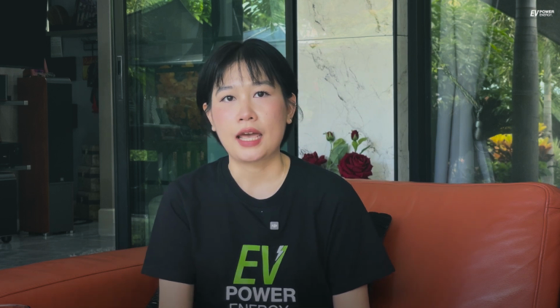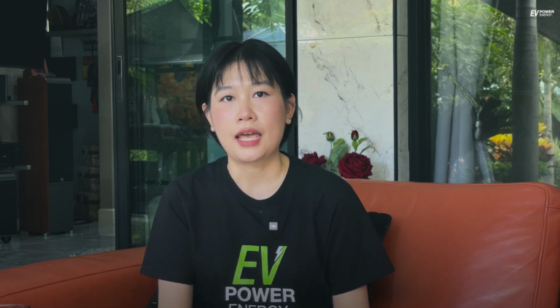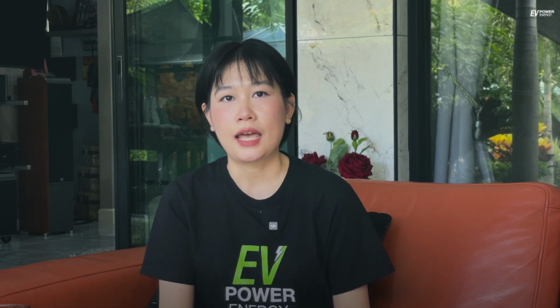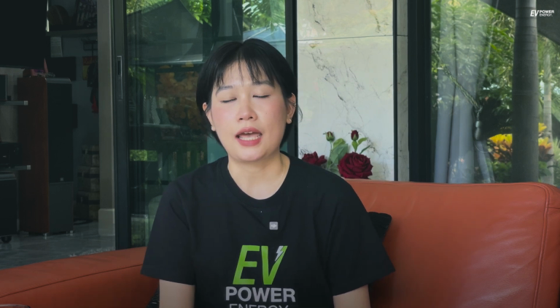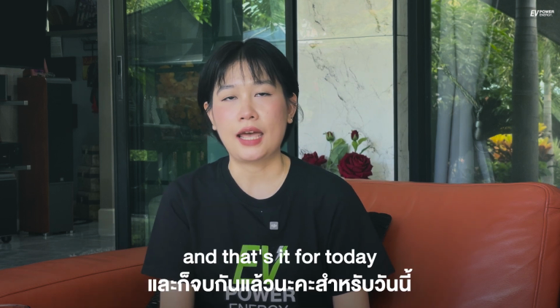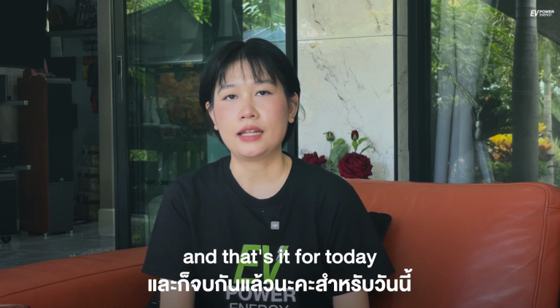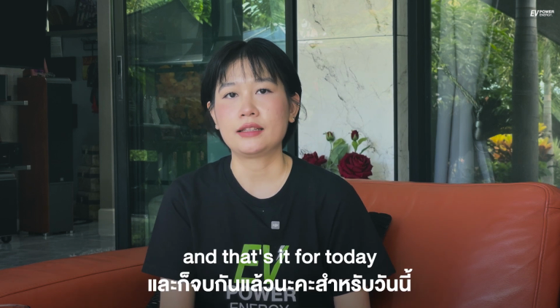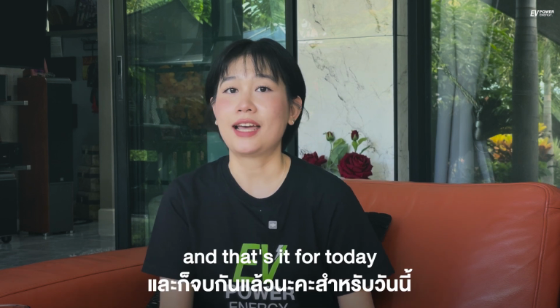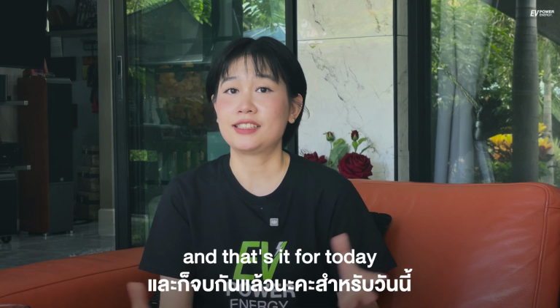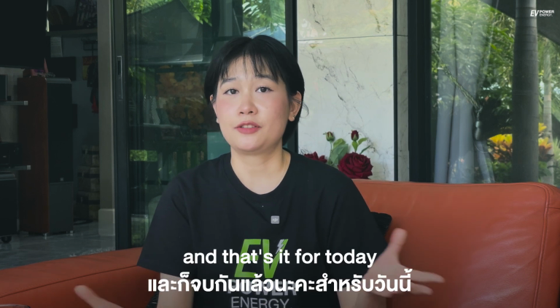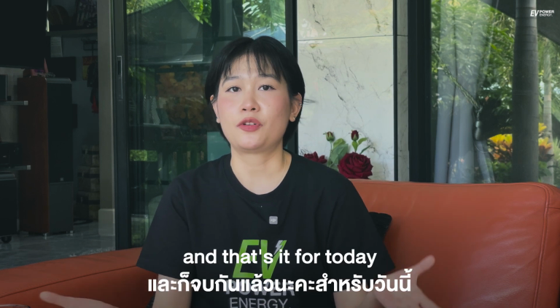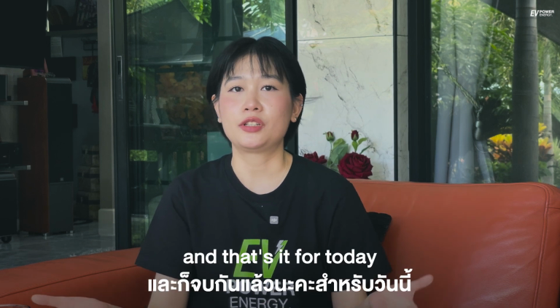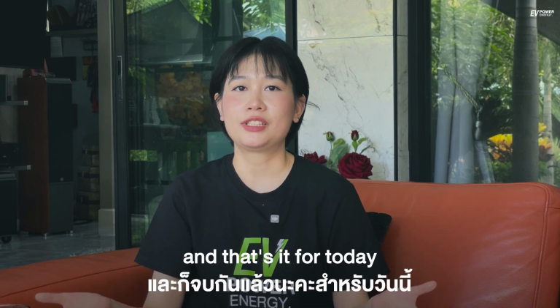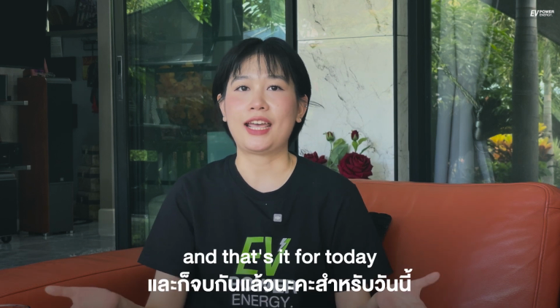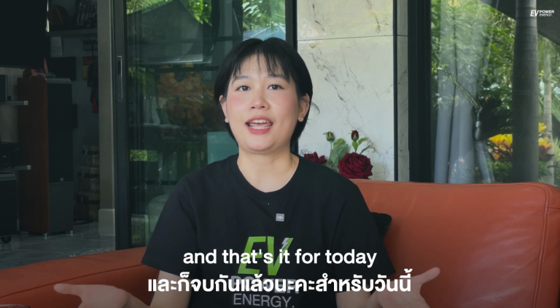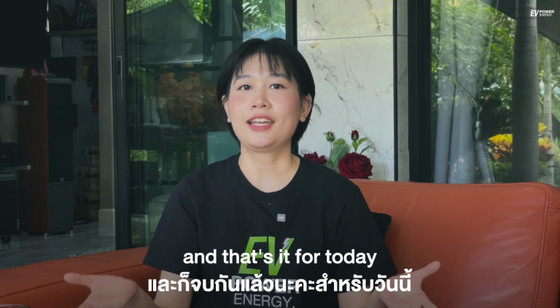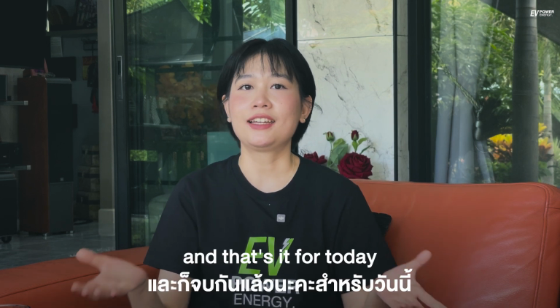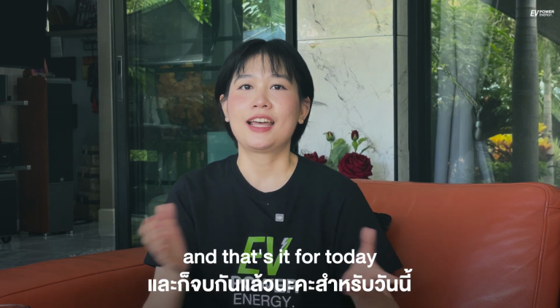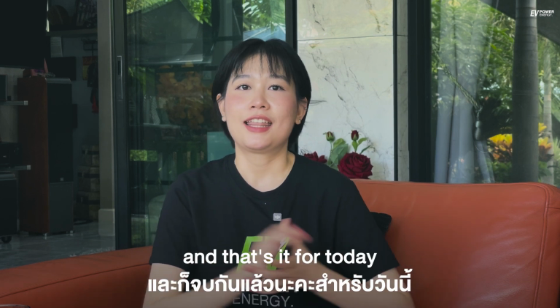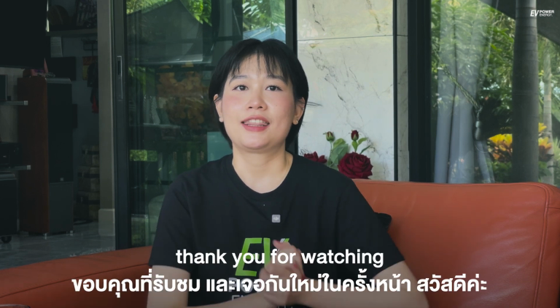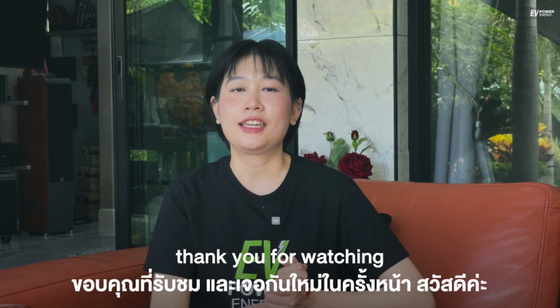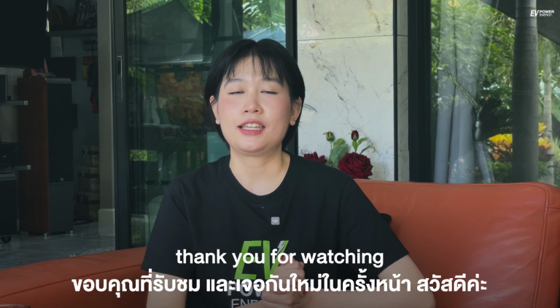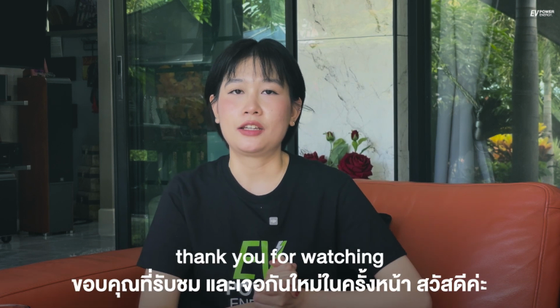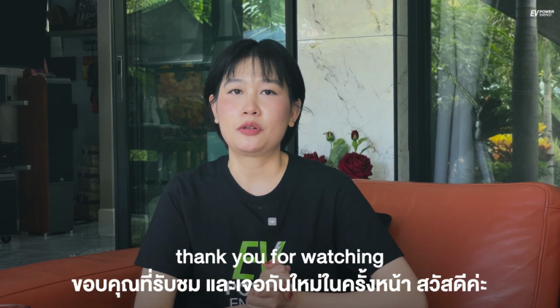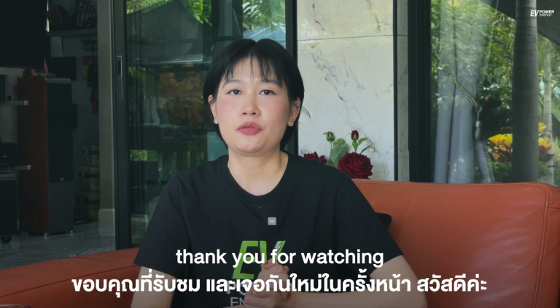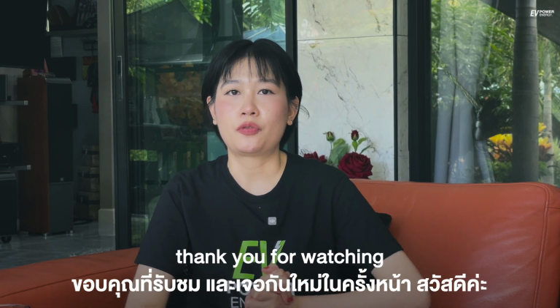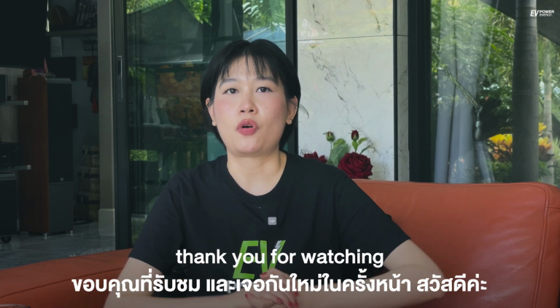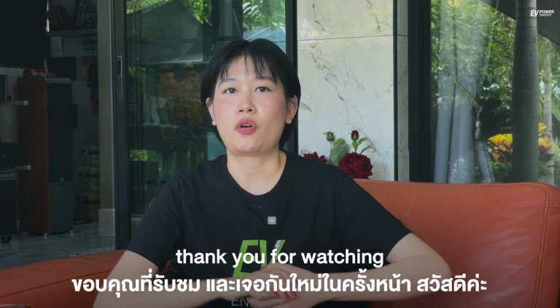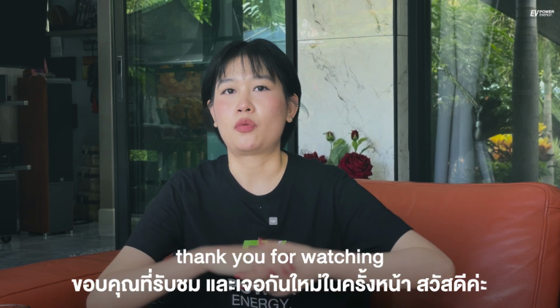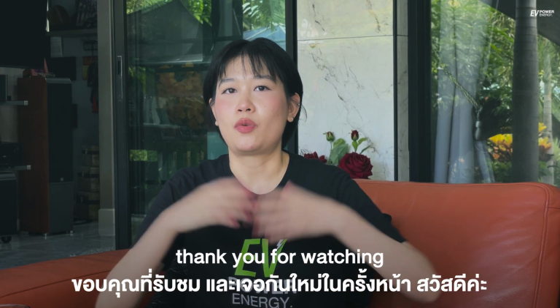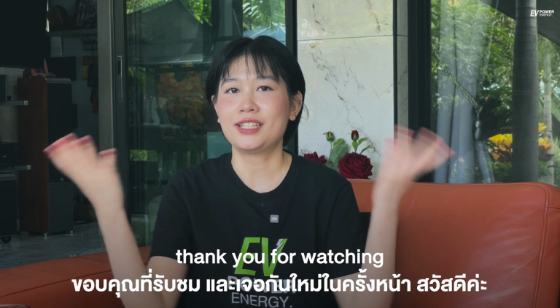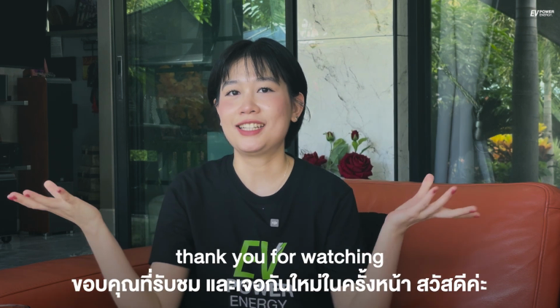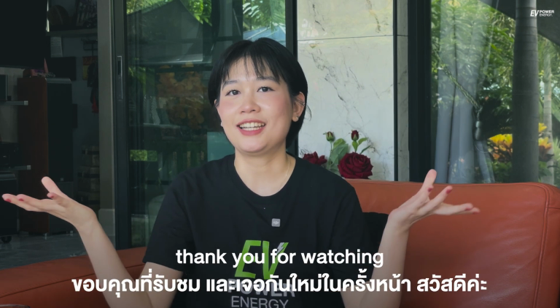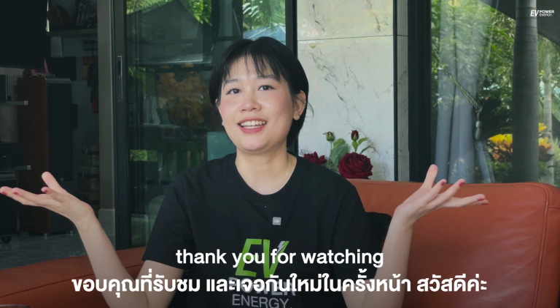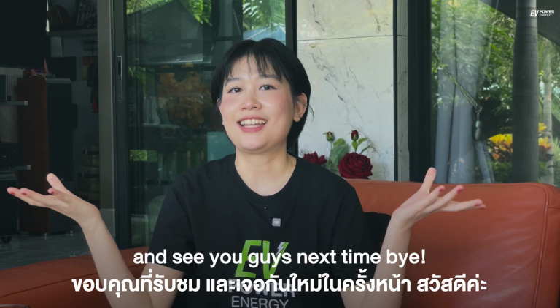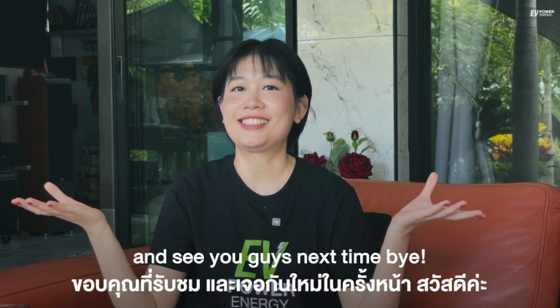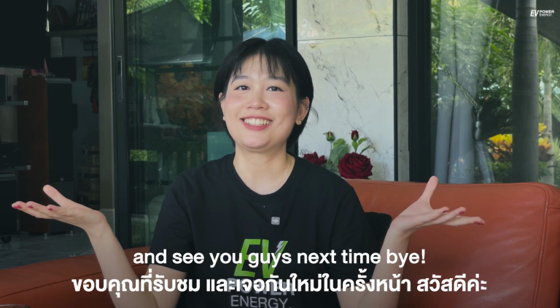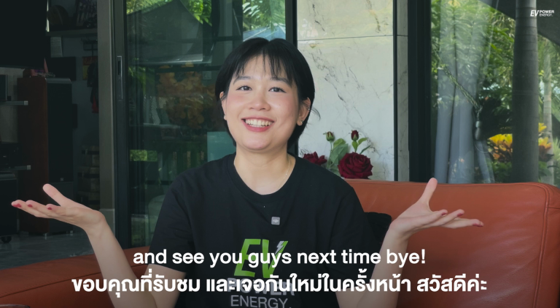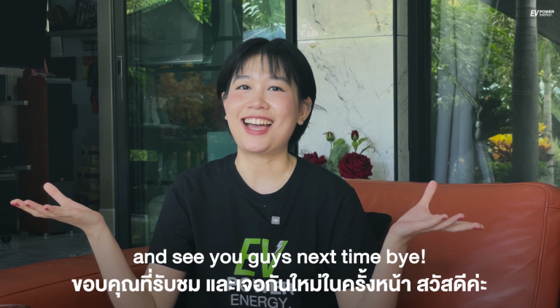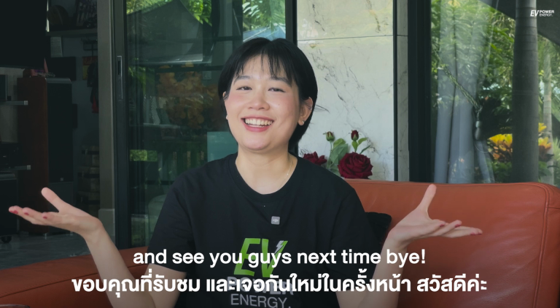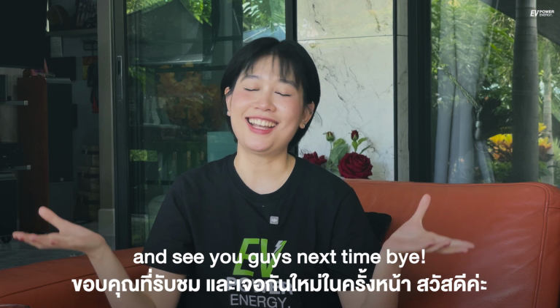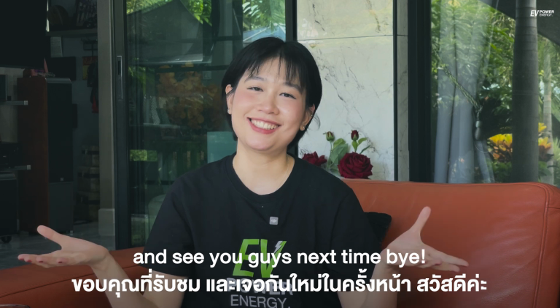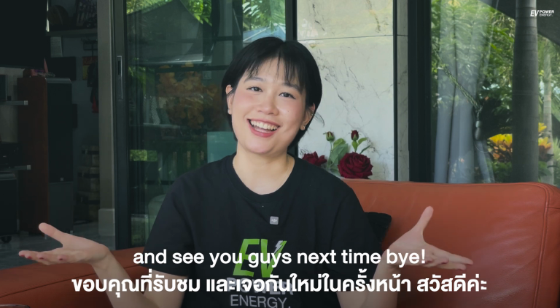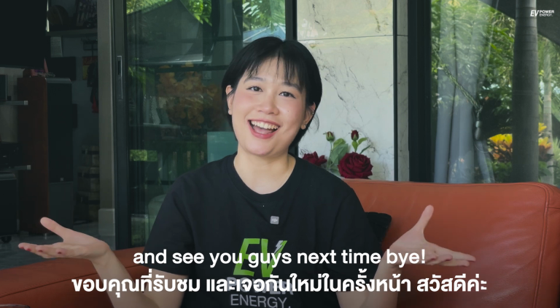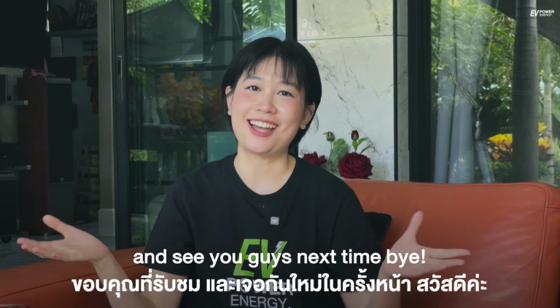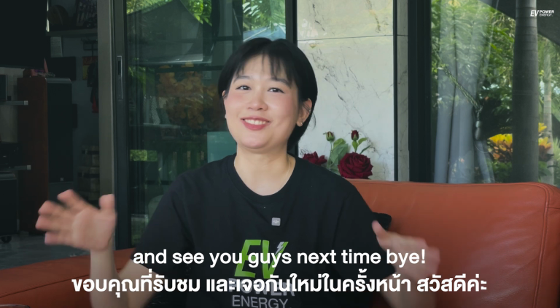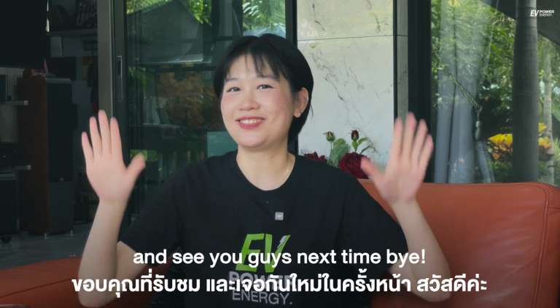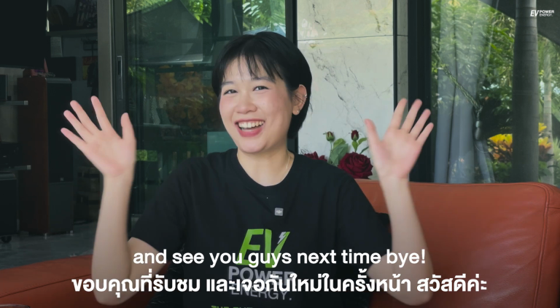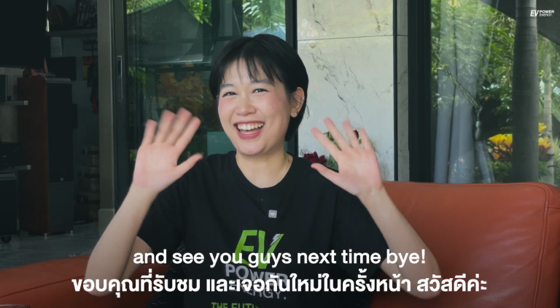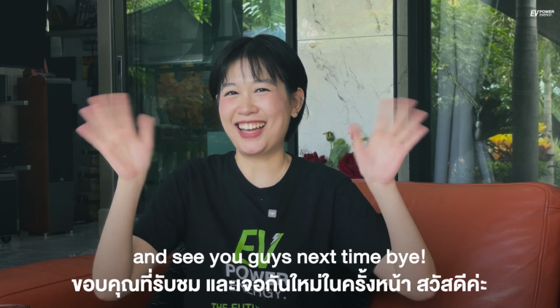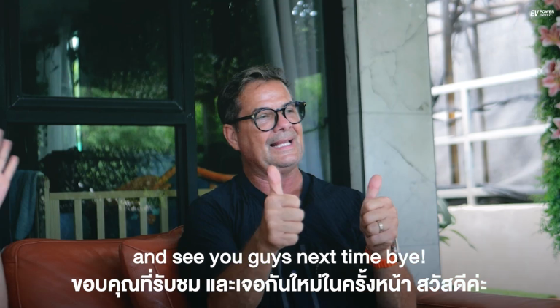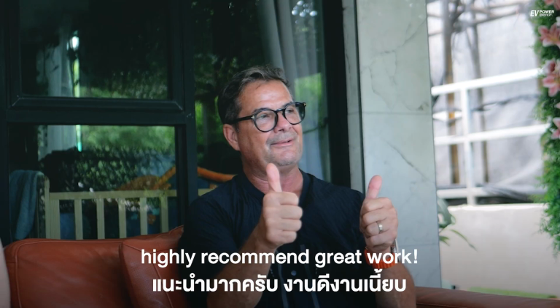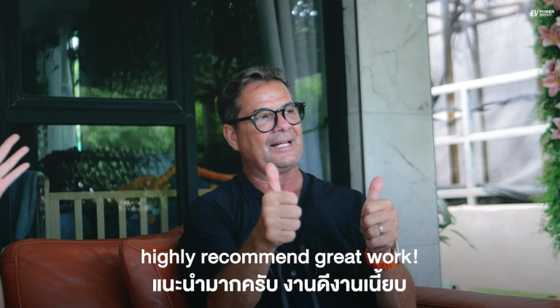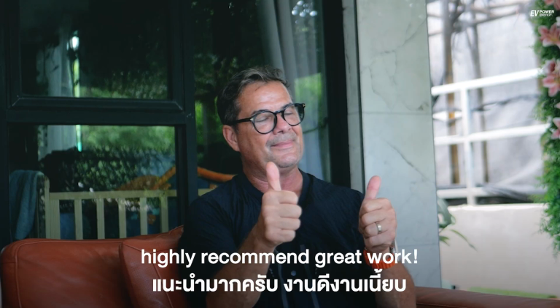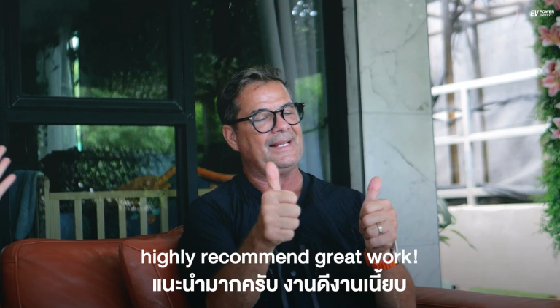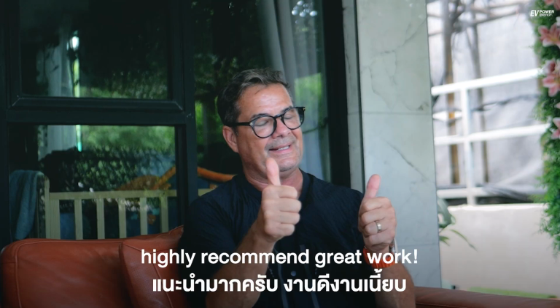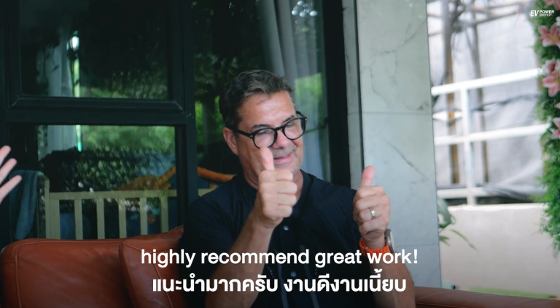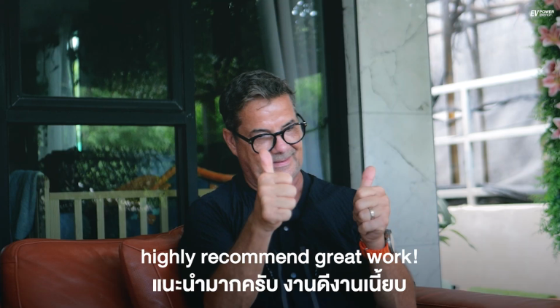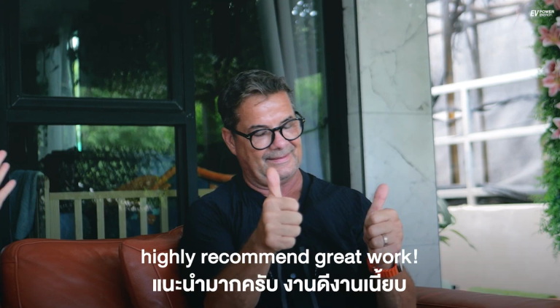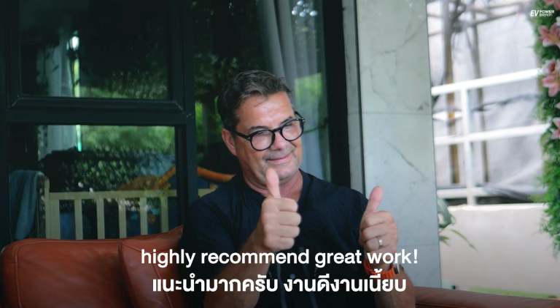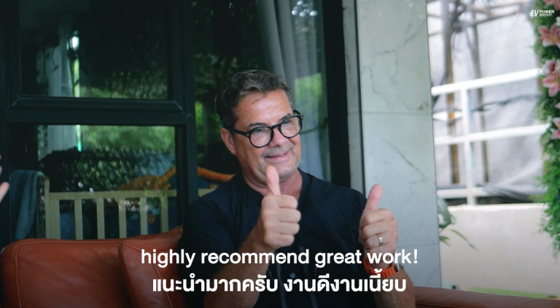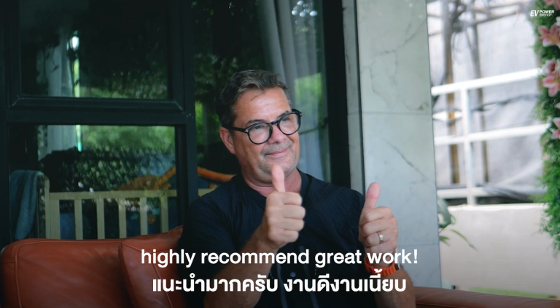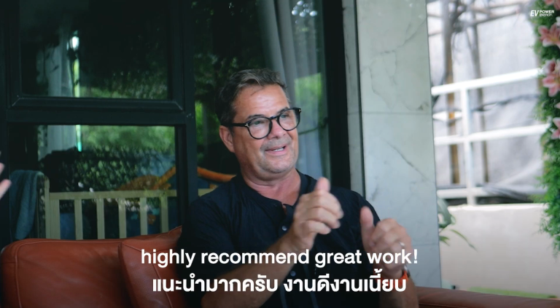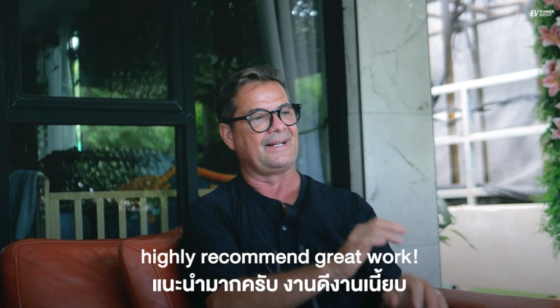And that's it for today. Thank you for watching and see you guys next time. Bye. I highly recommend — great work.